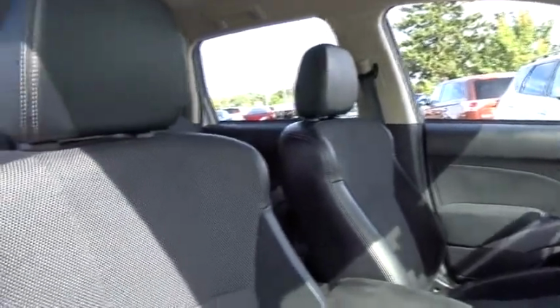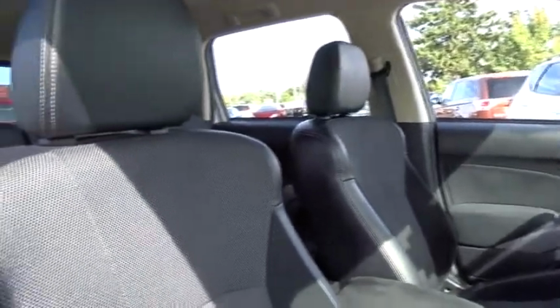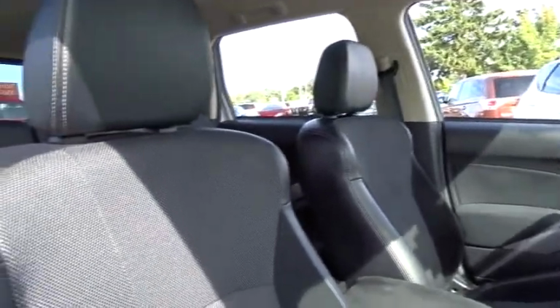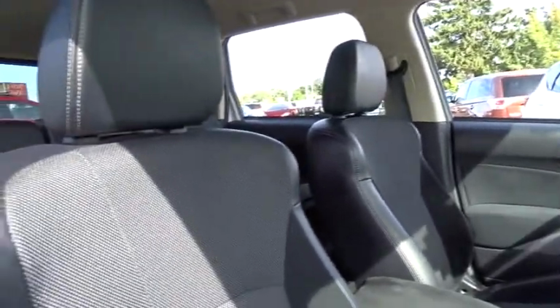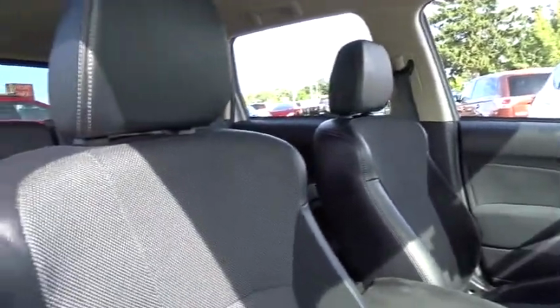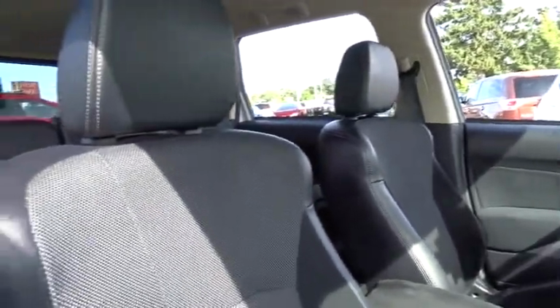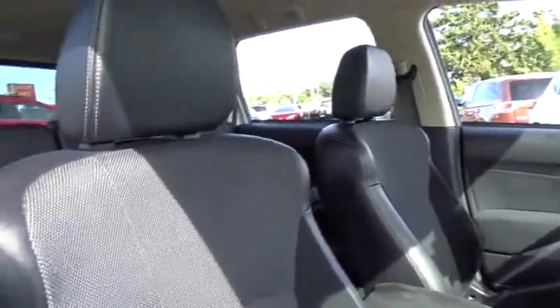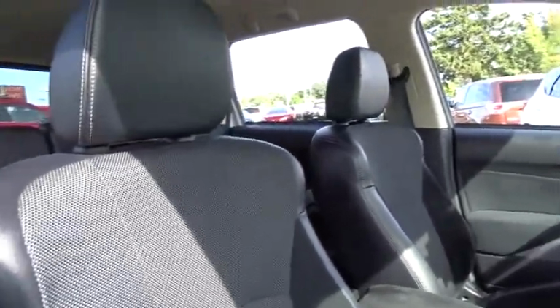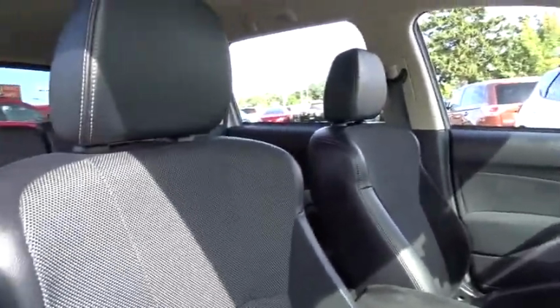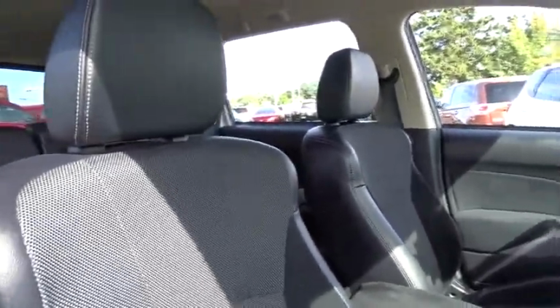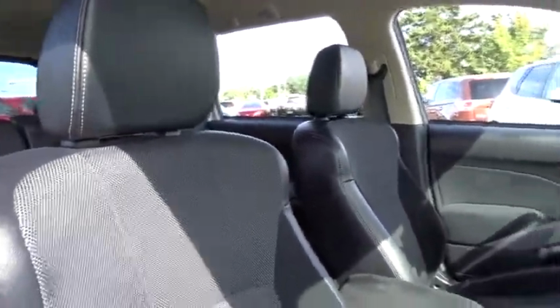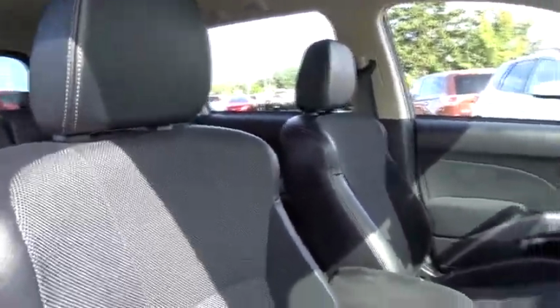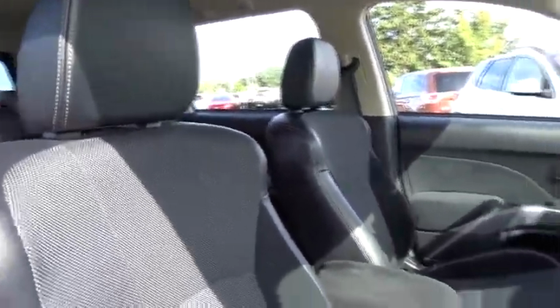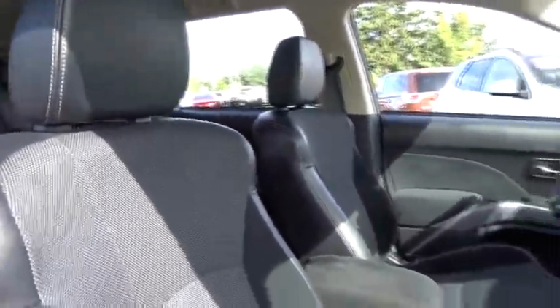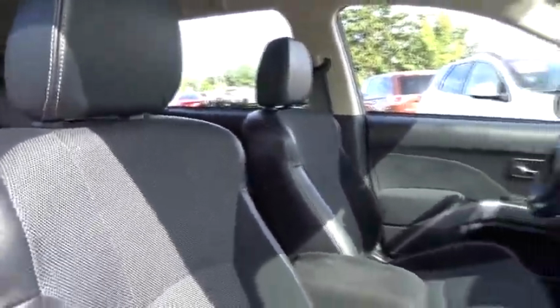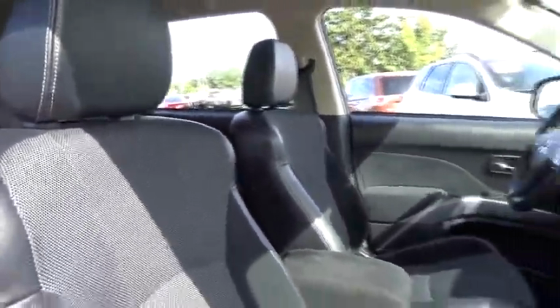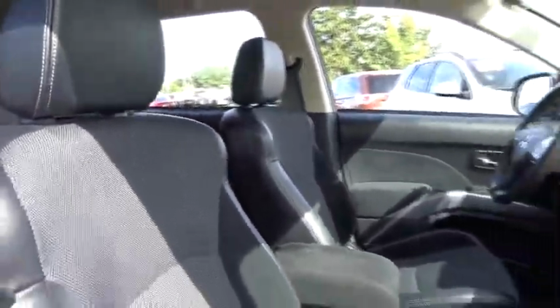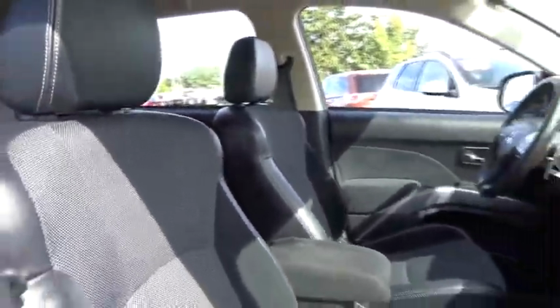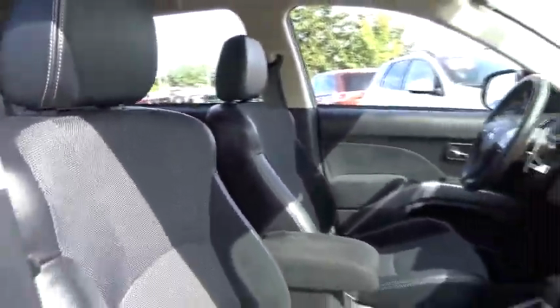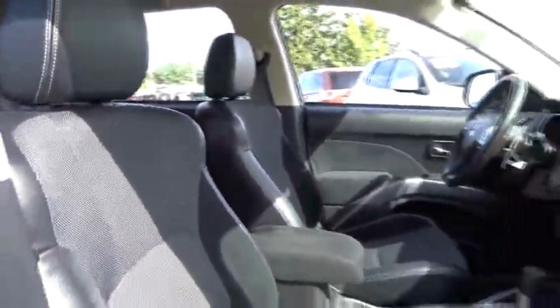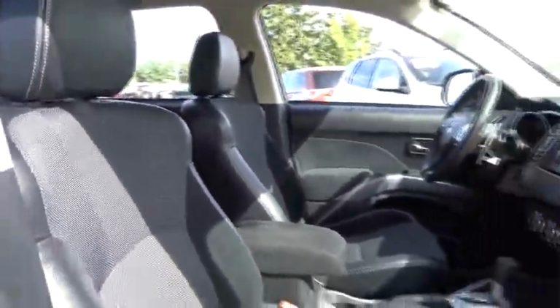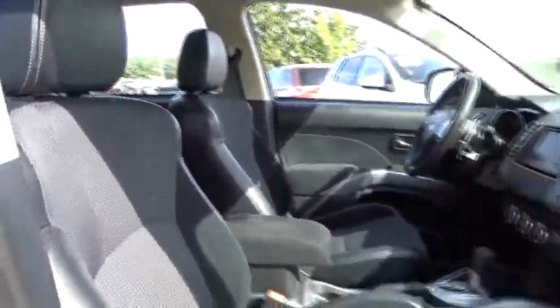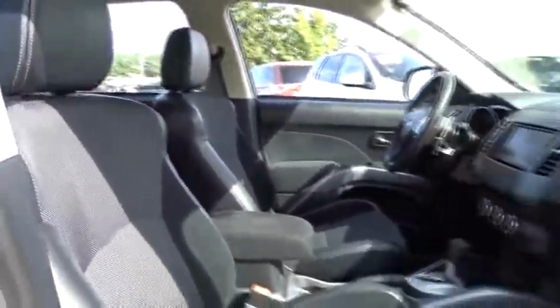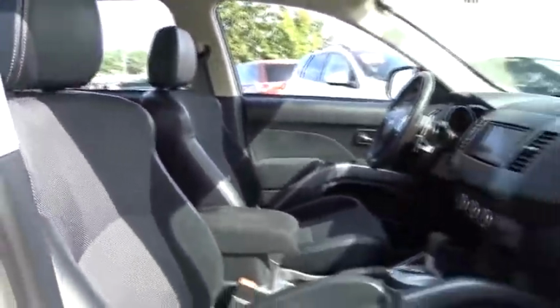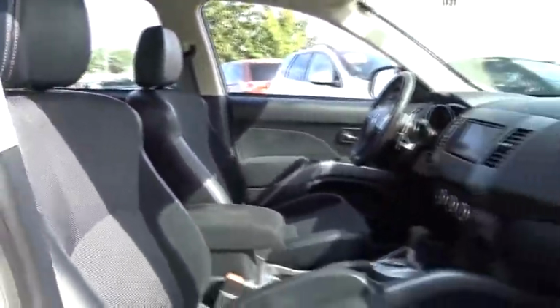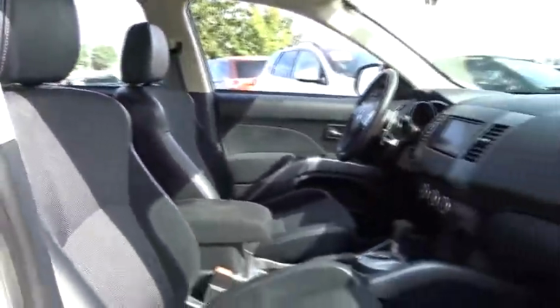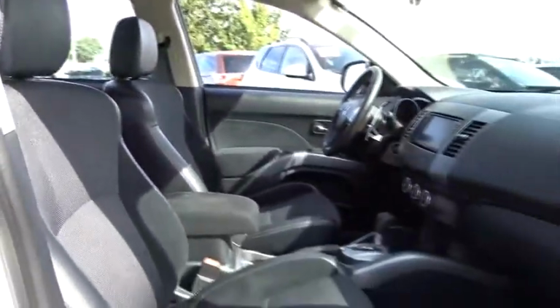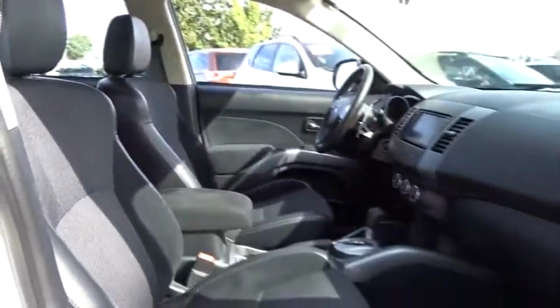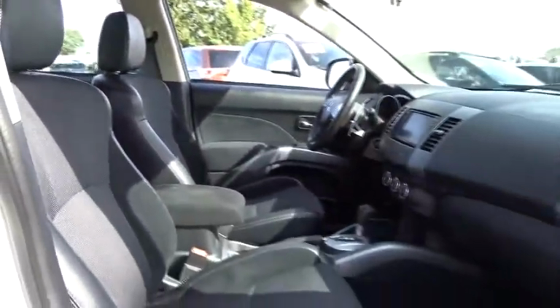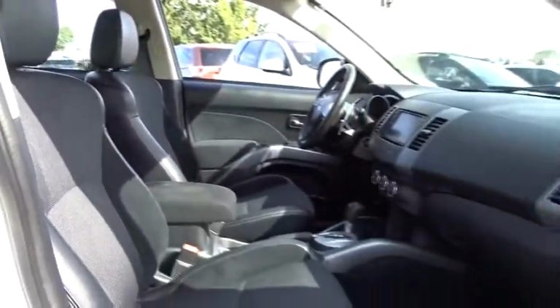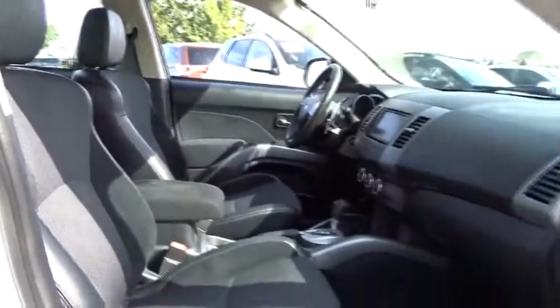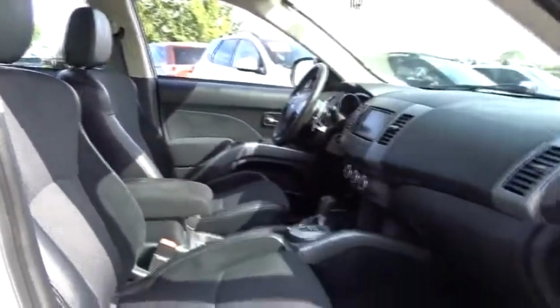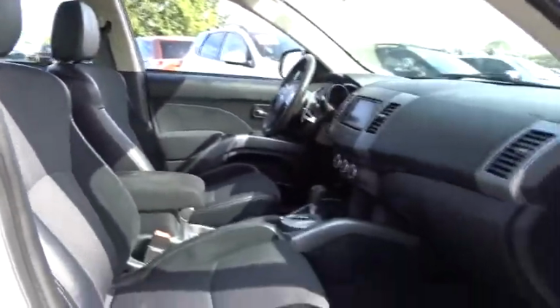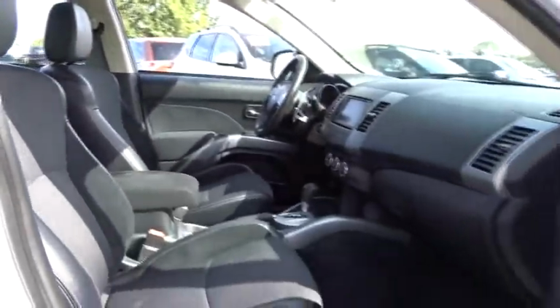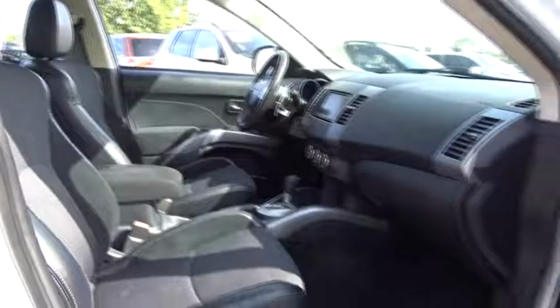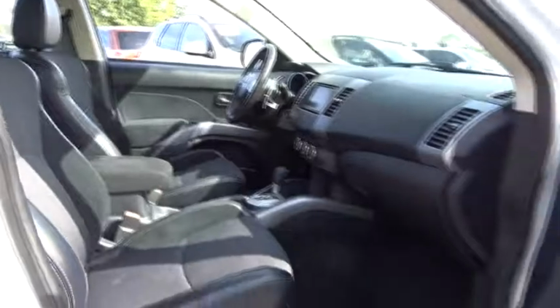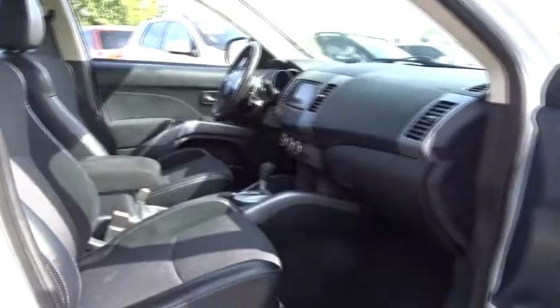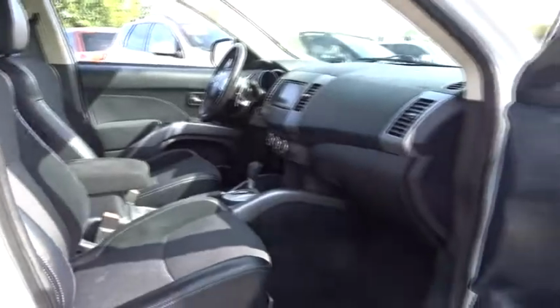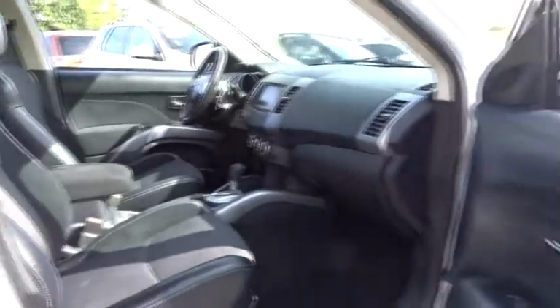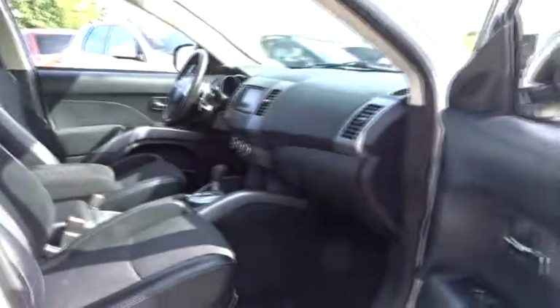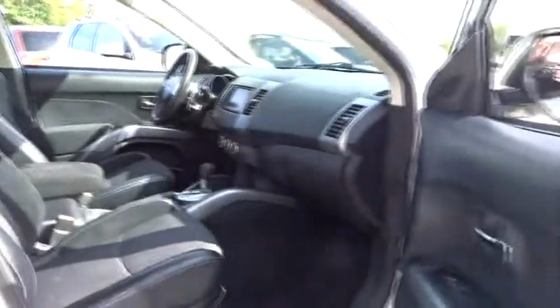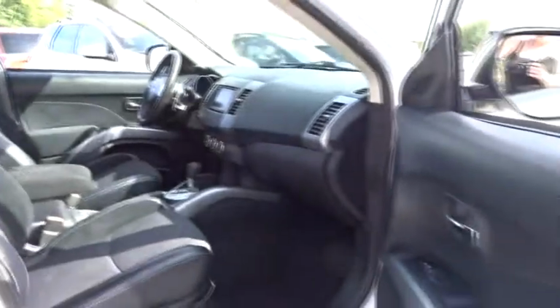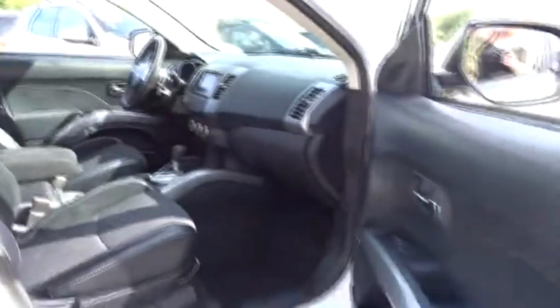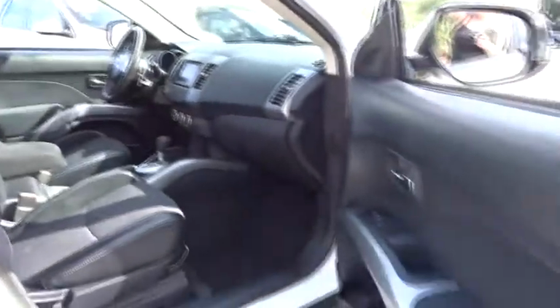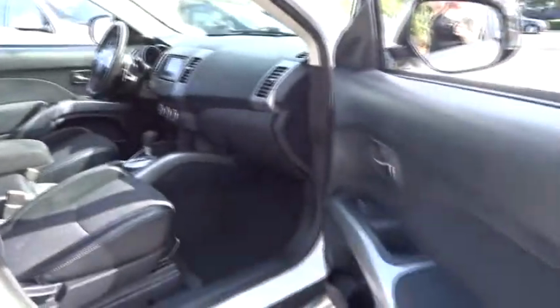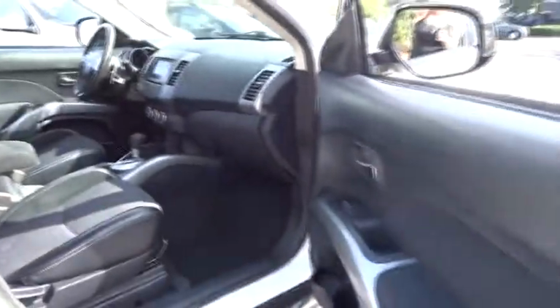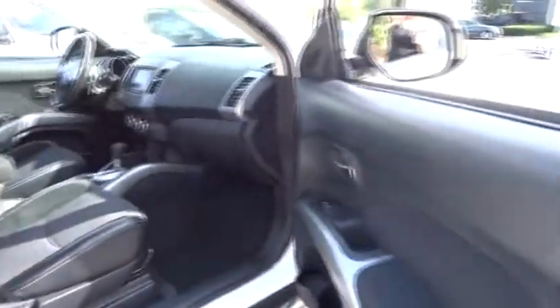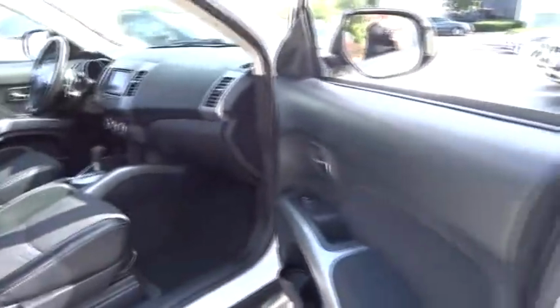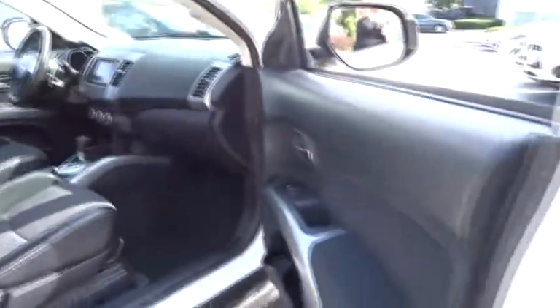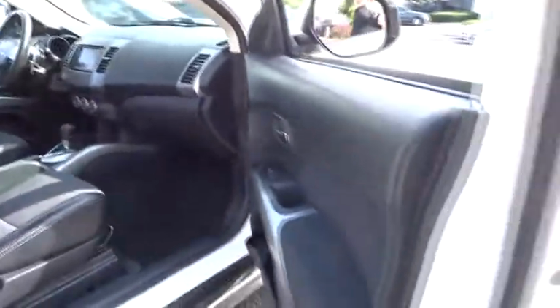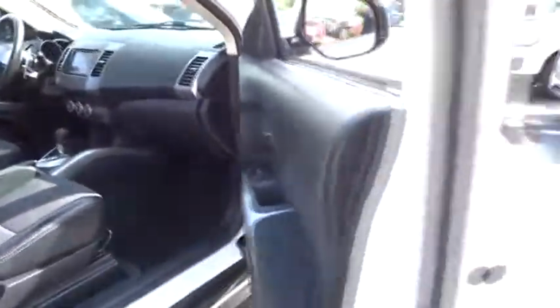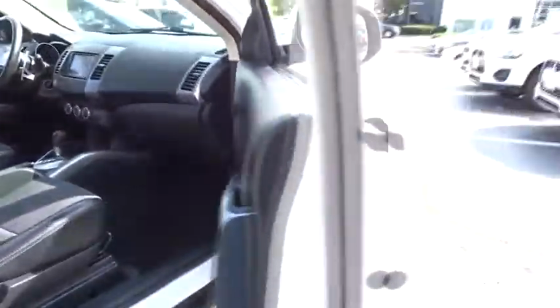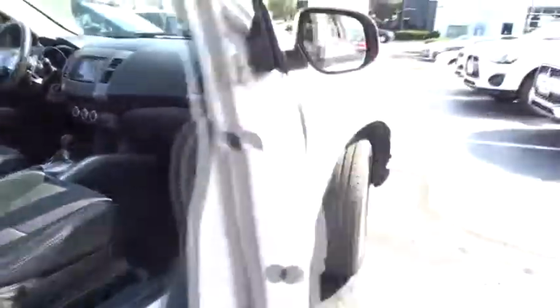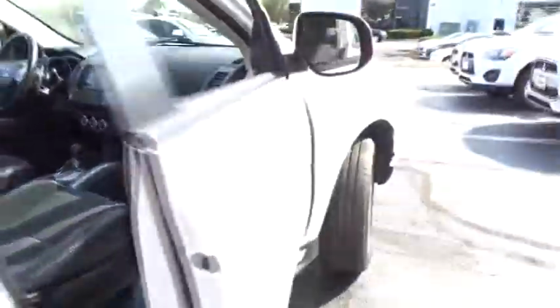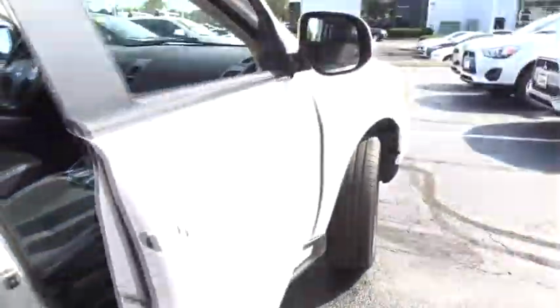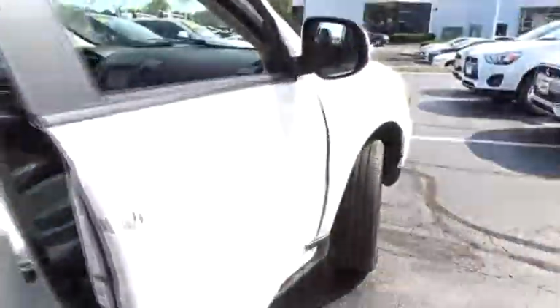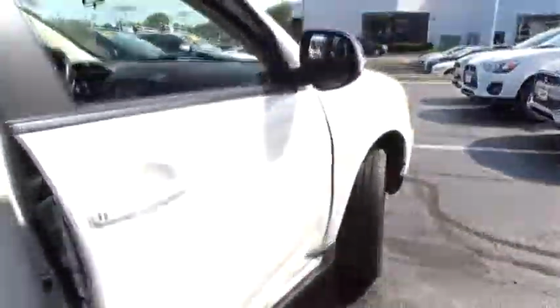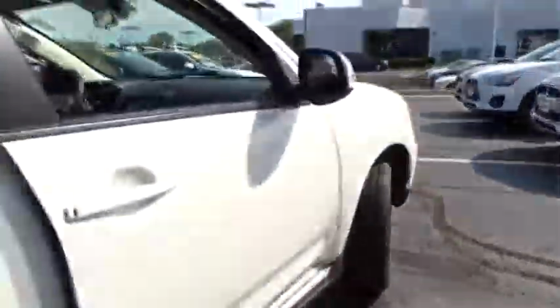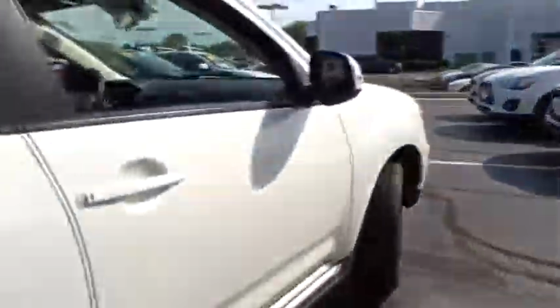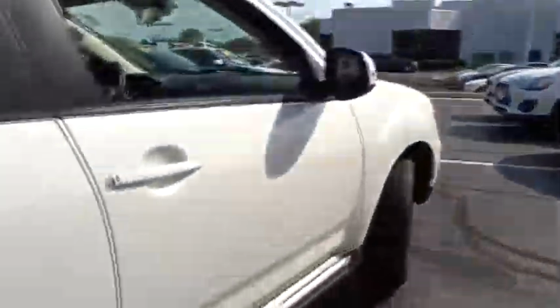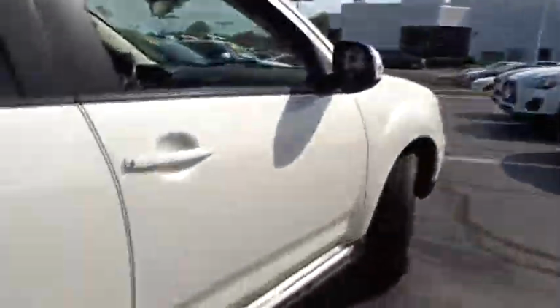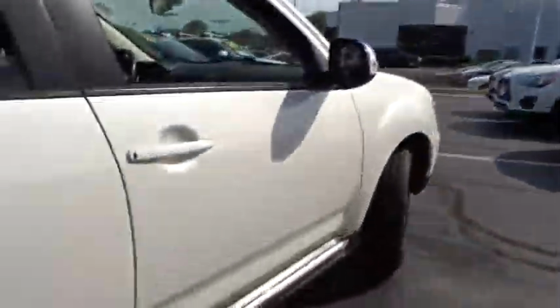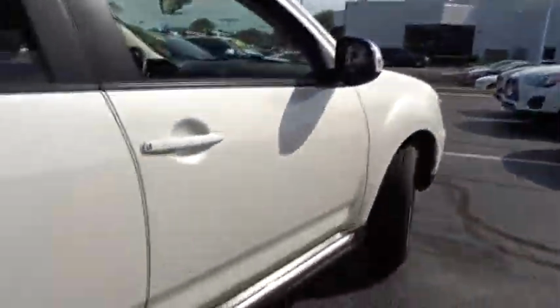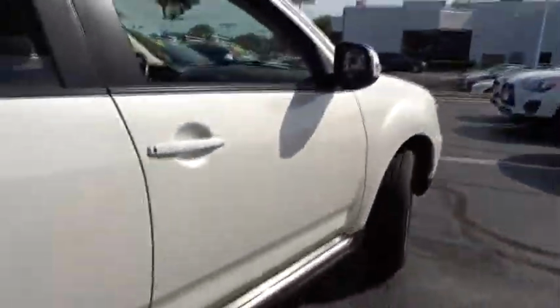Rear window defroster, CD player, heated front seat, trip computer, panic alarm, remote keyless entry.